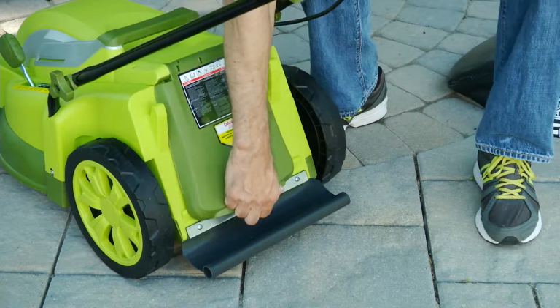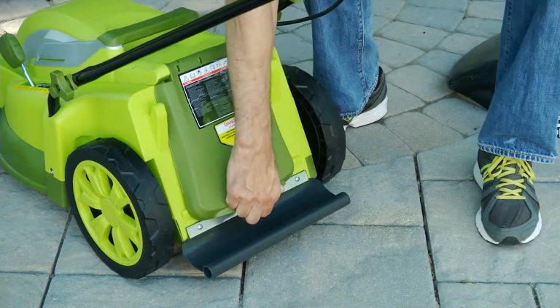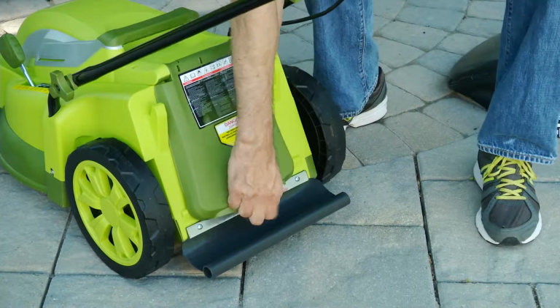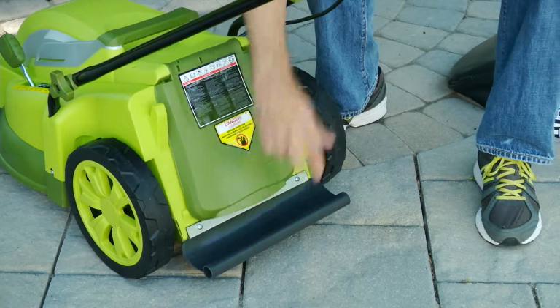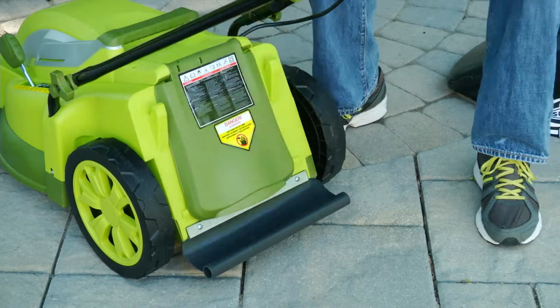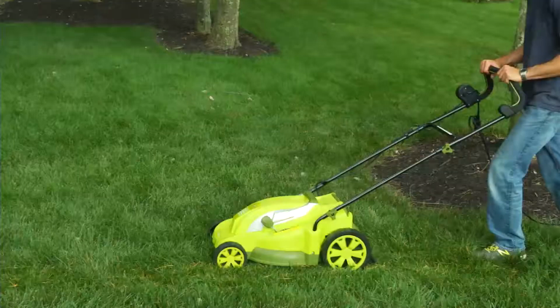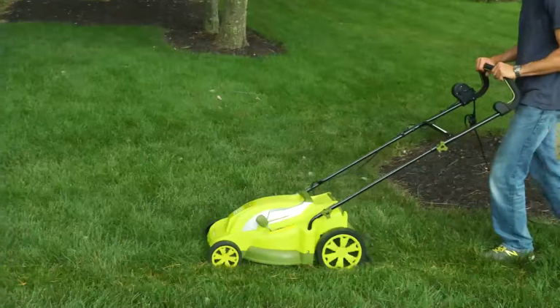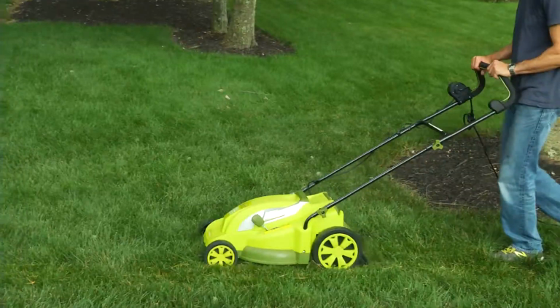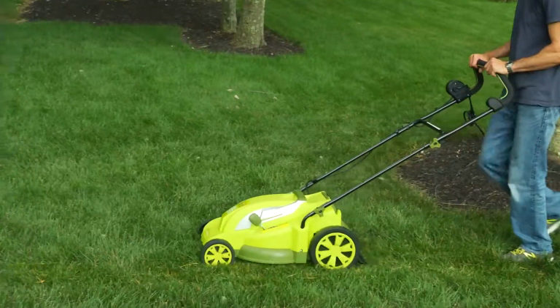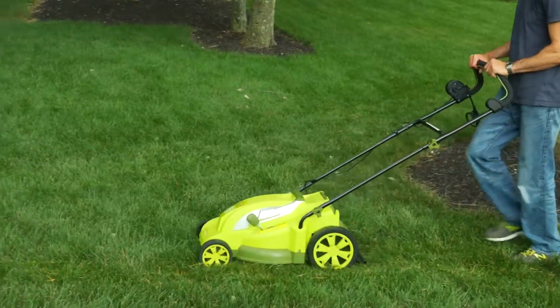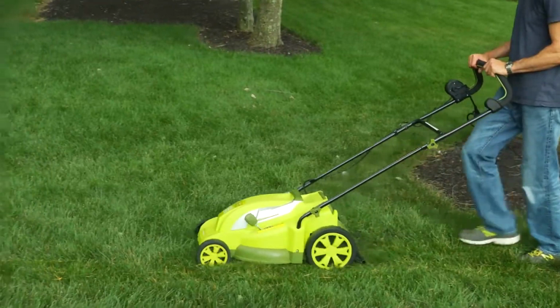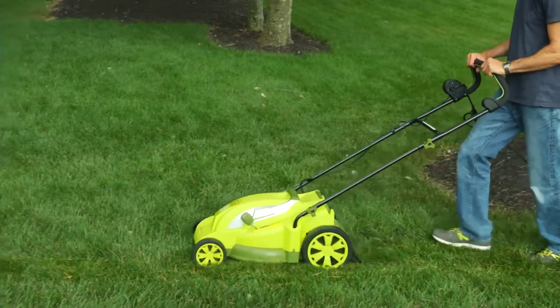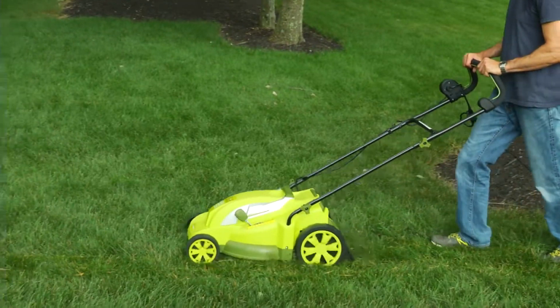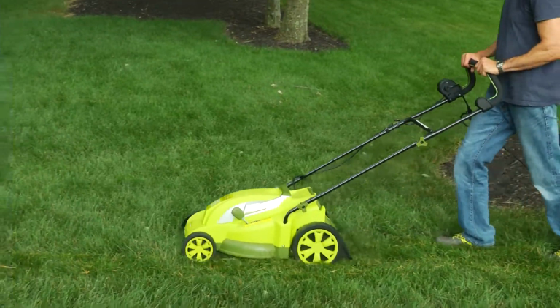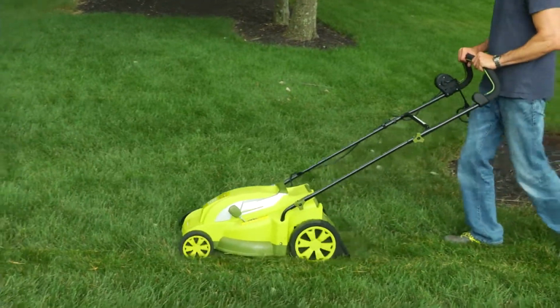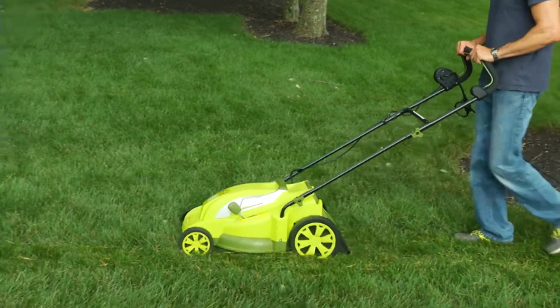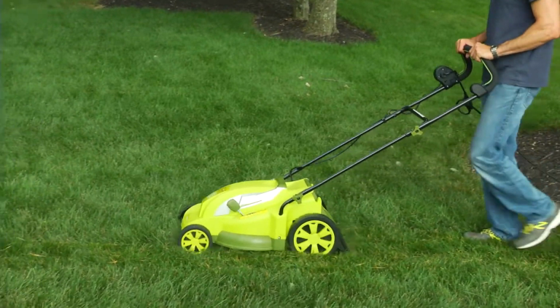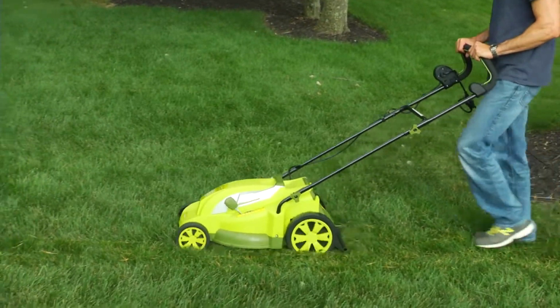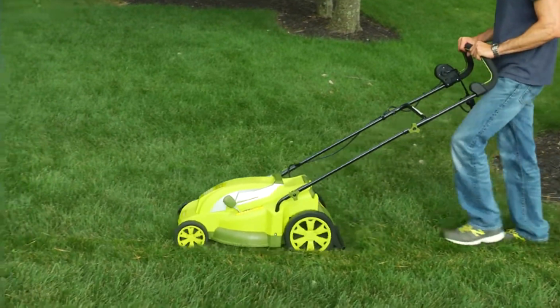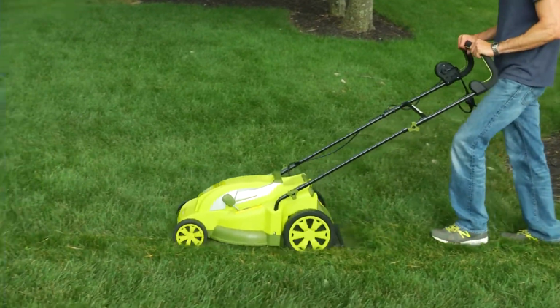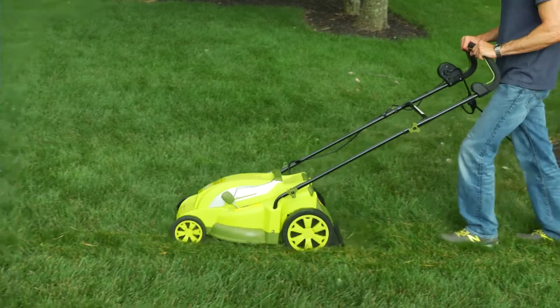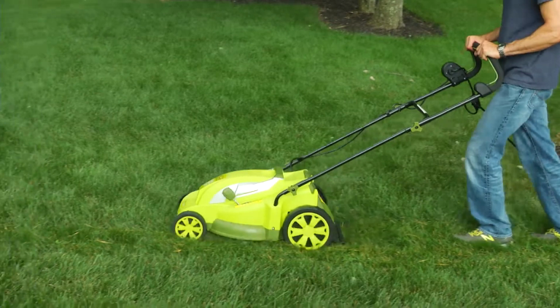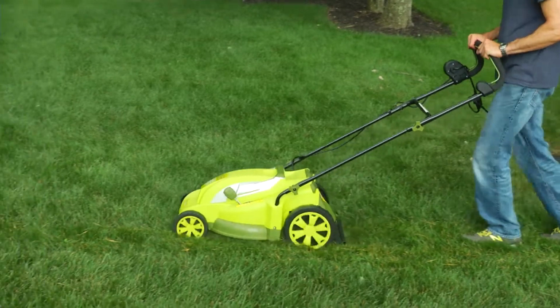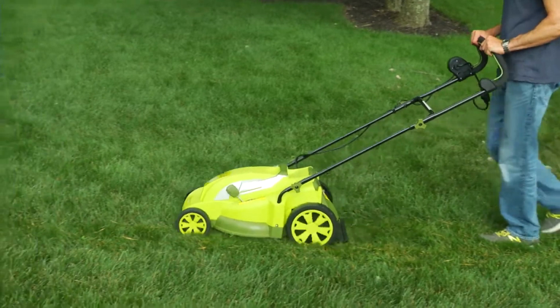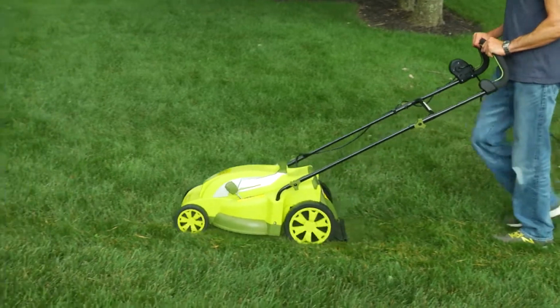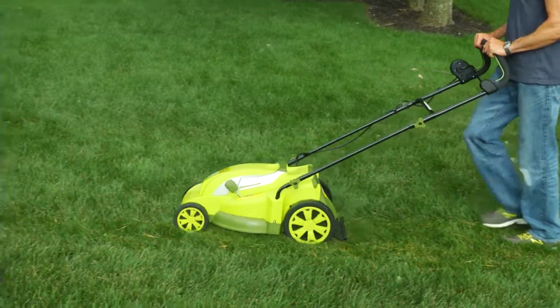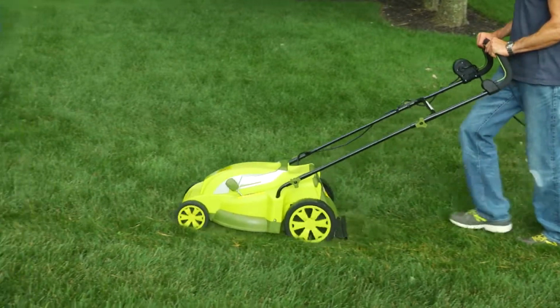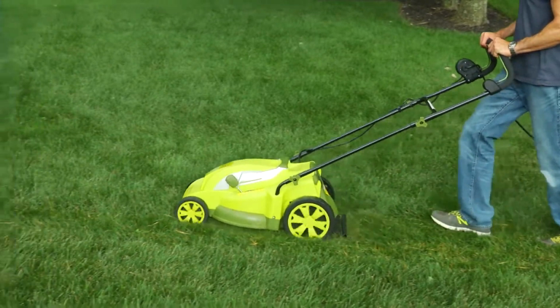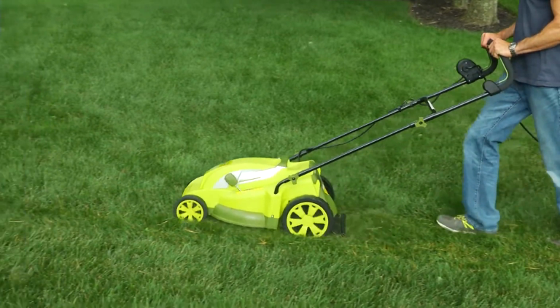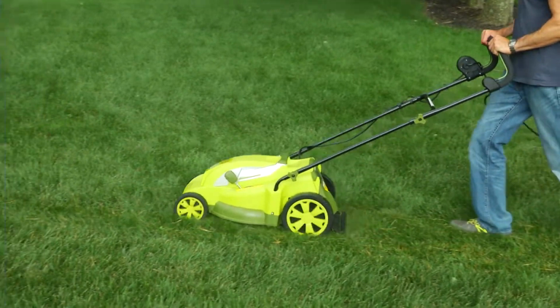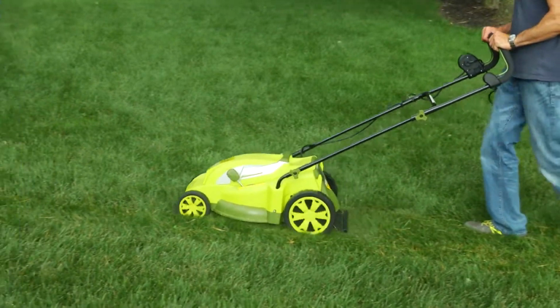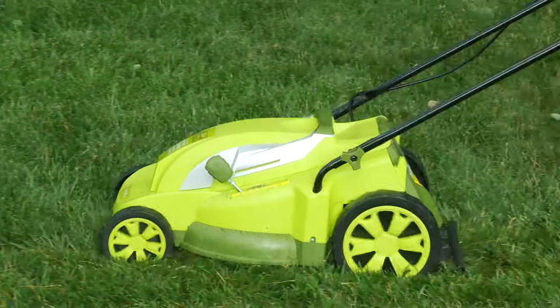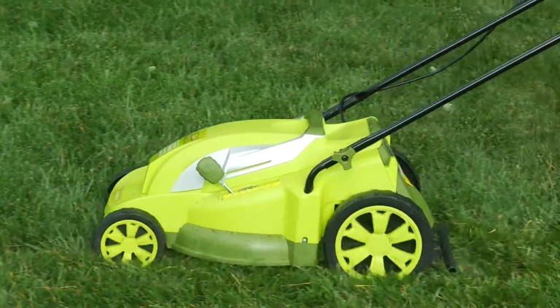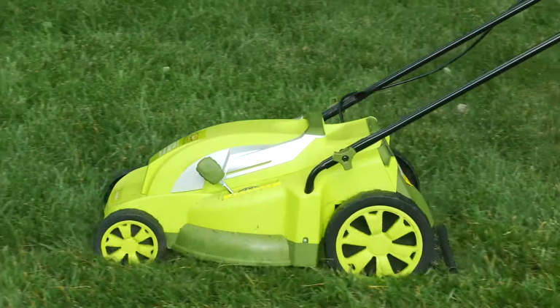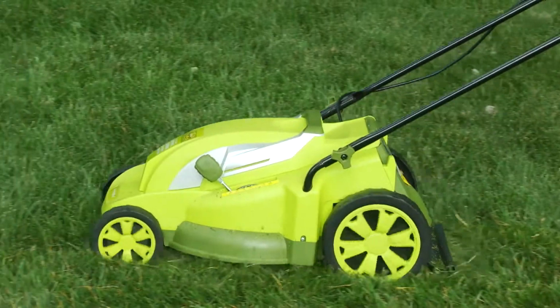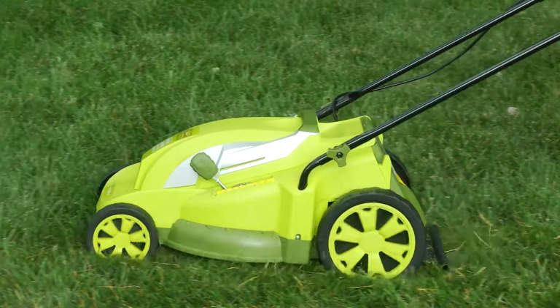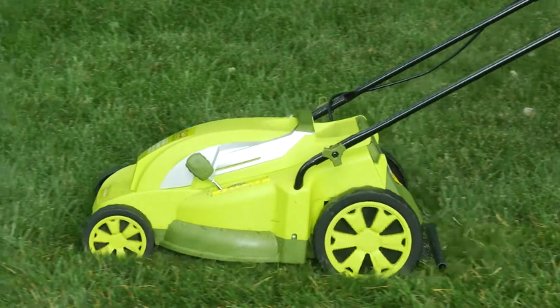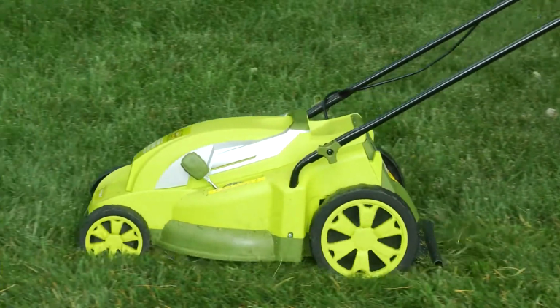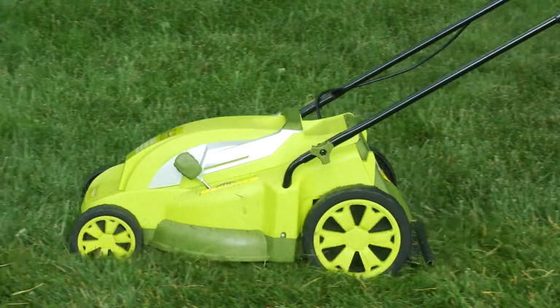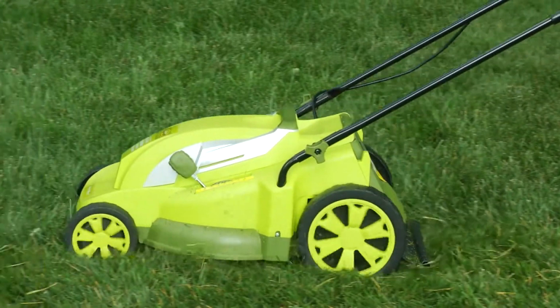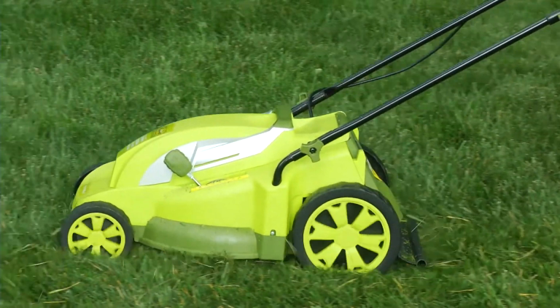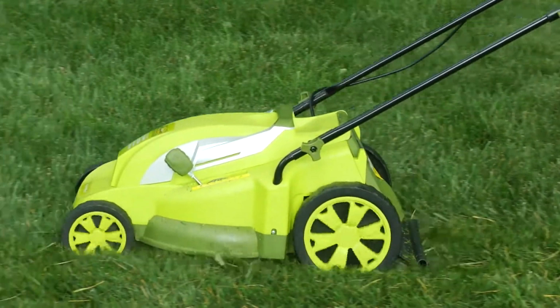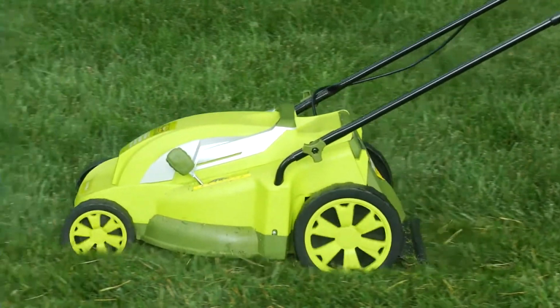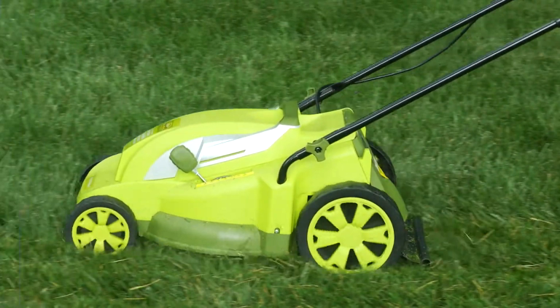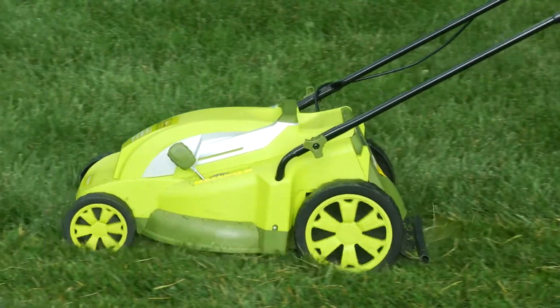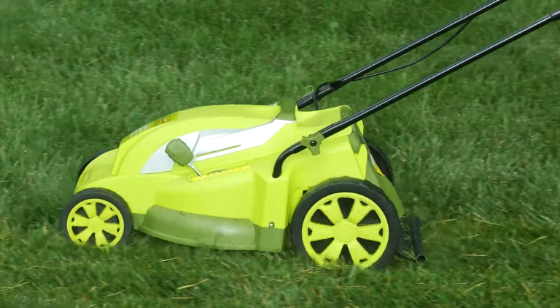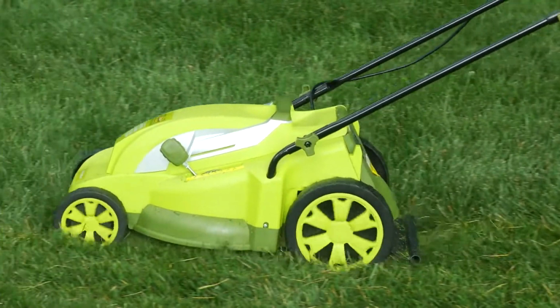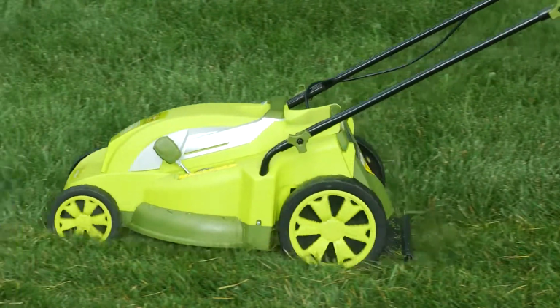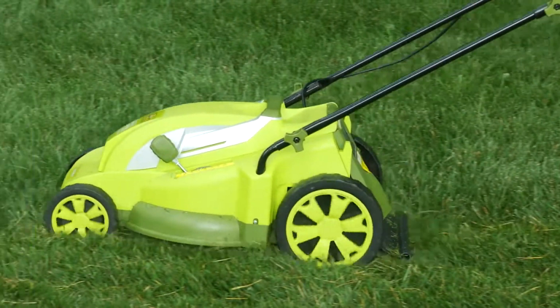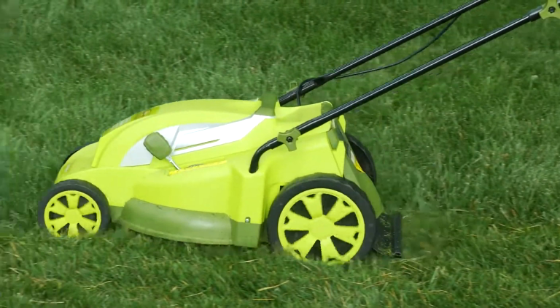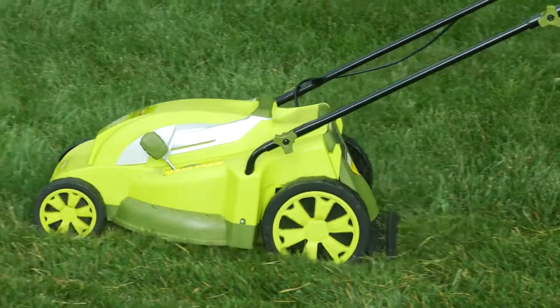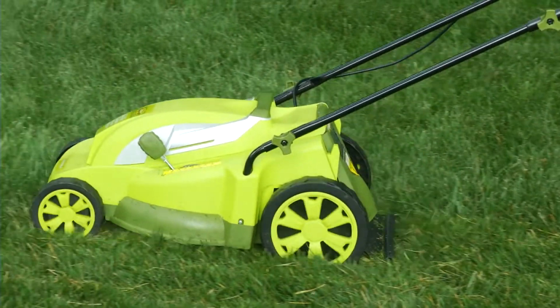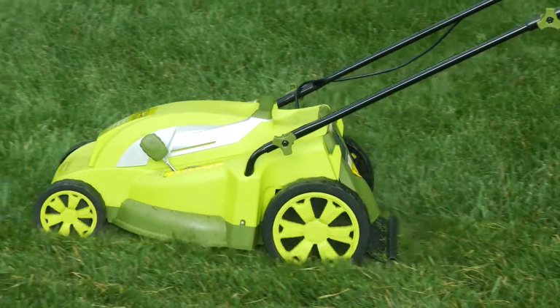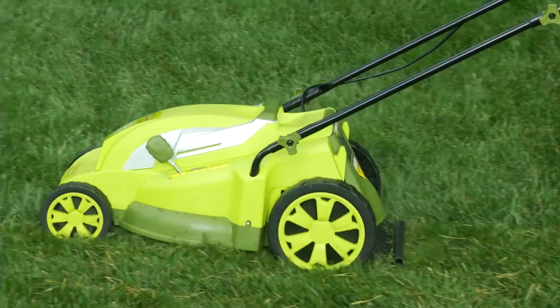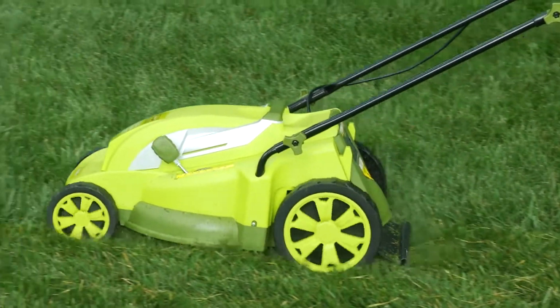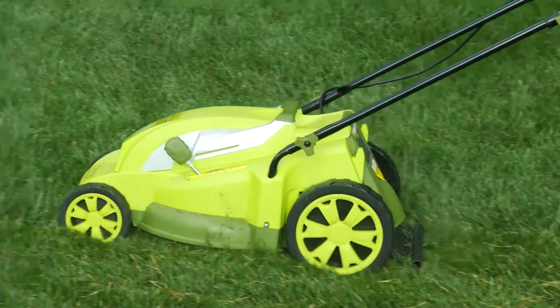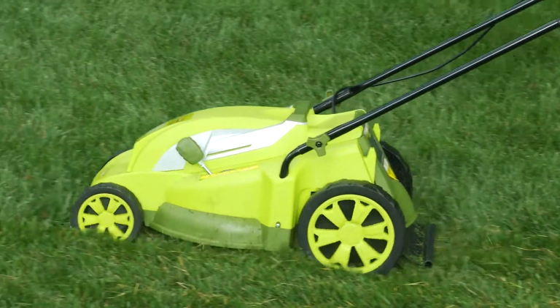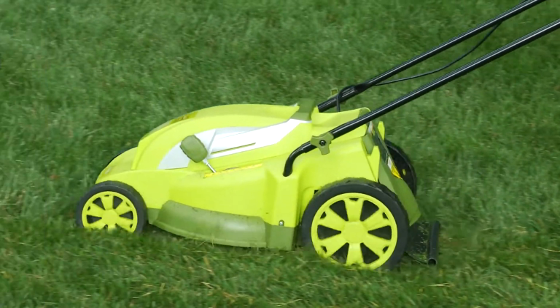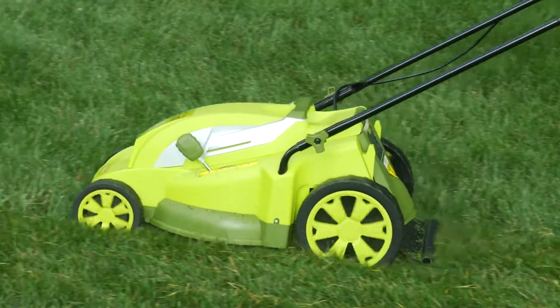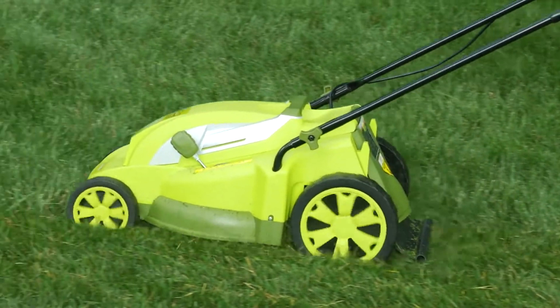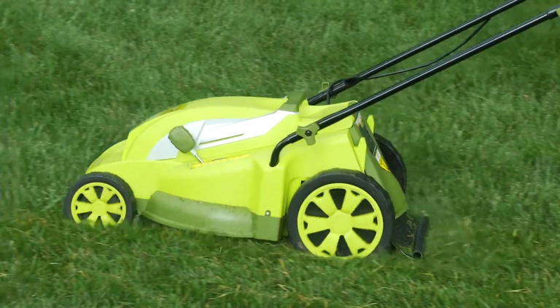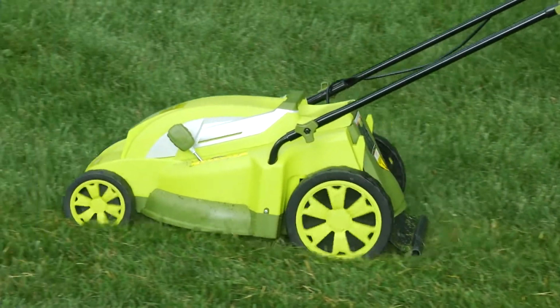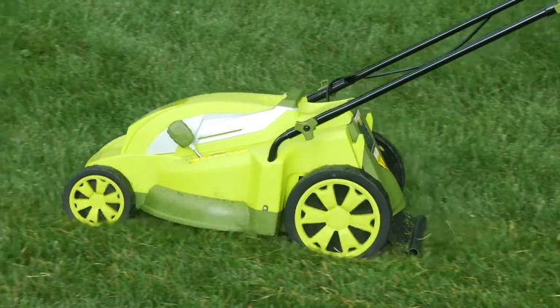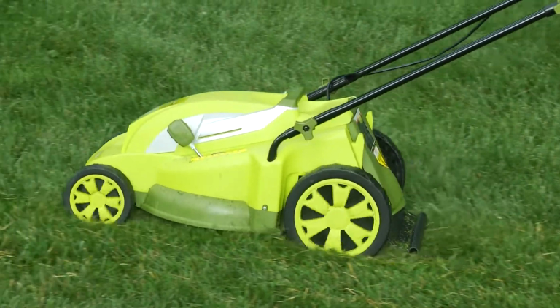Now the freshly cut nutrient rich grass clippings will recycle back into your lawn for fertilization as you mow.